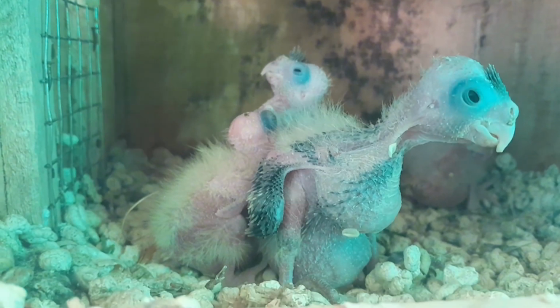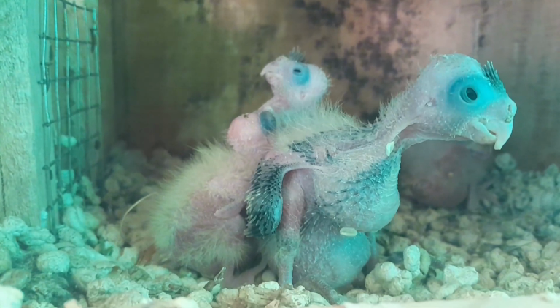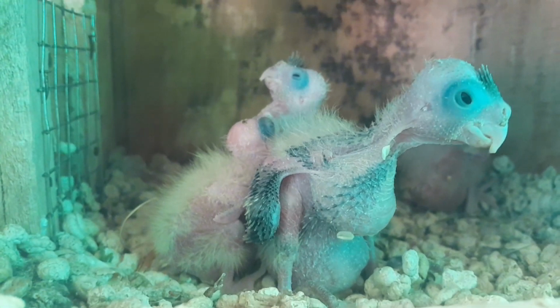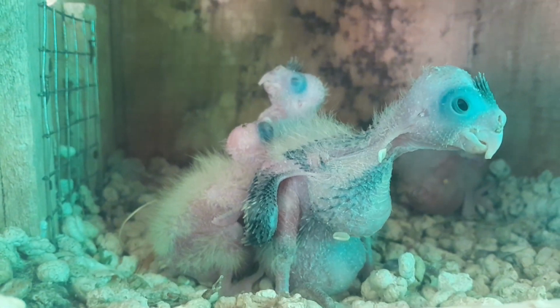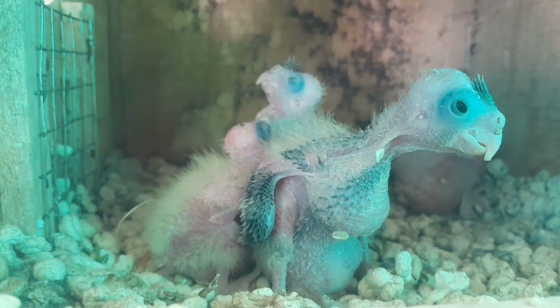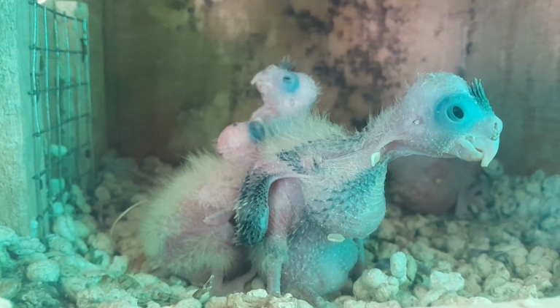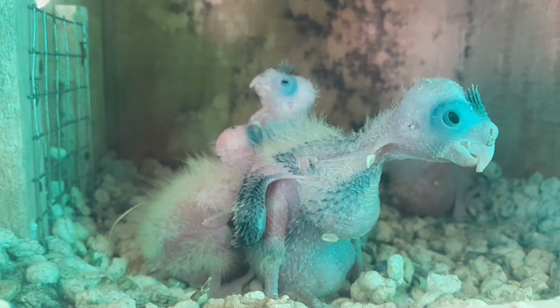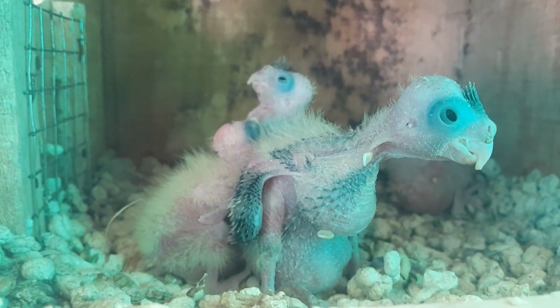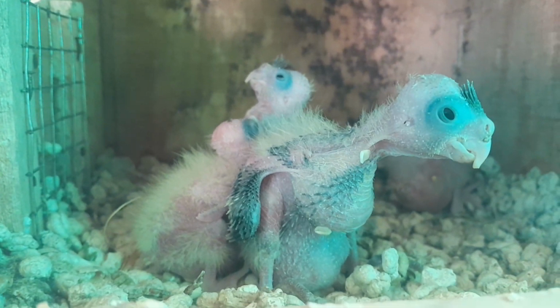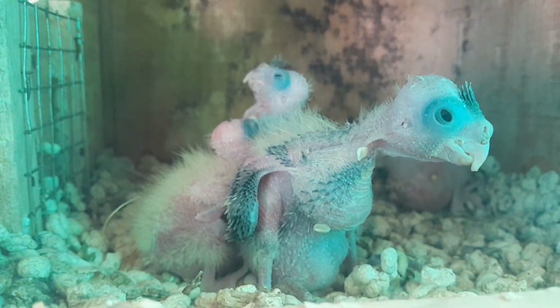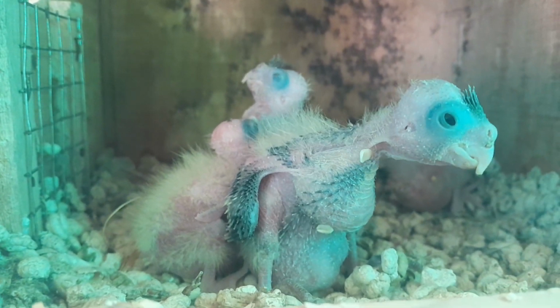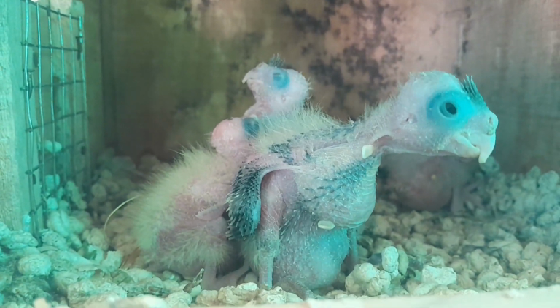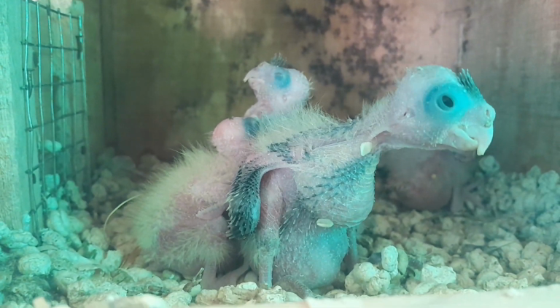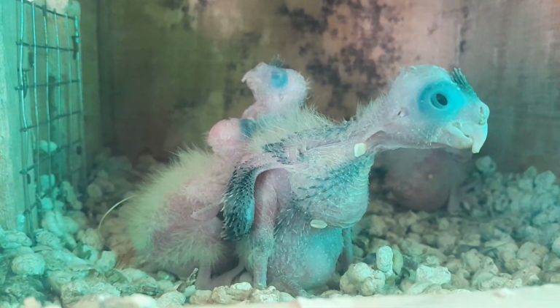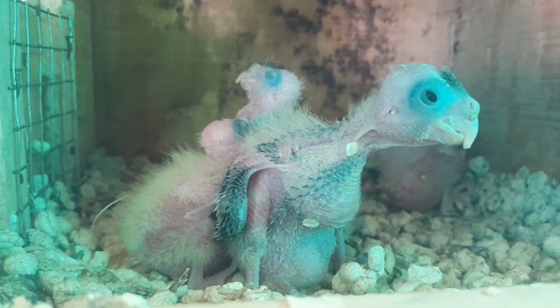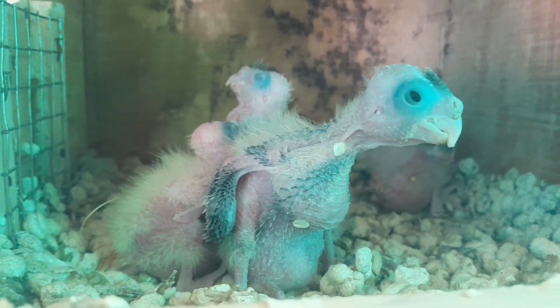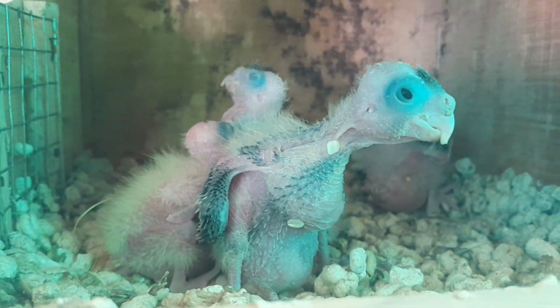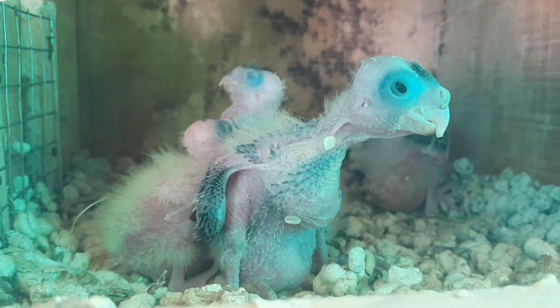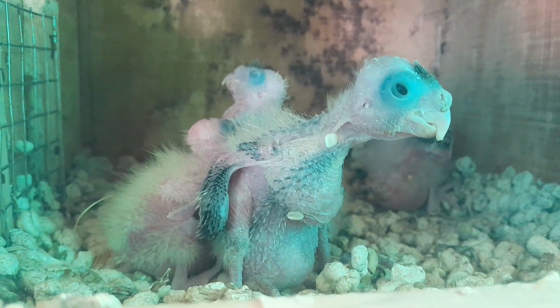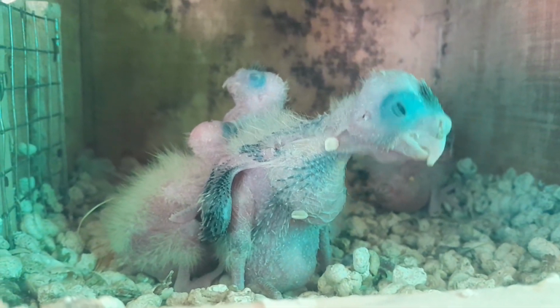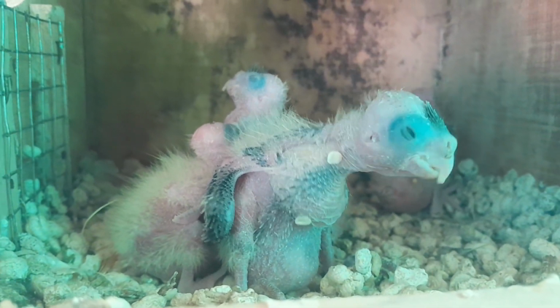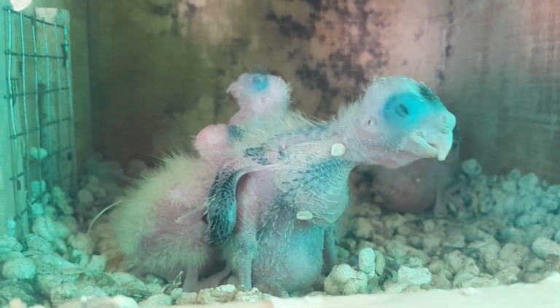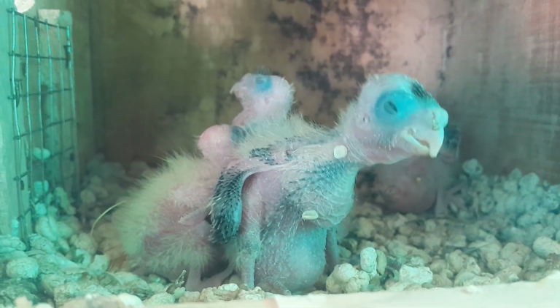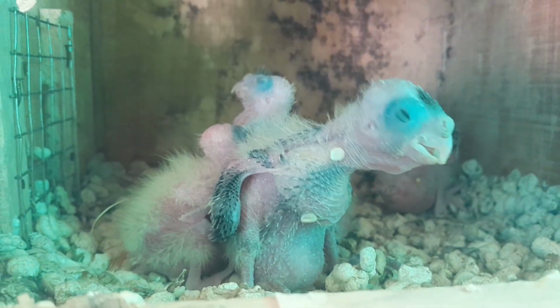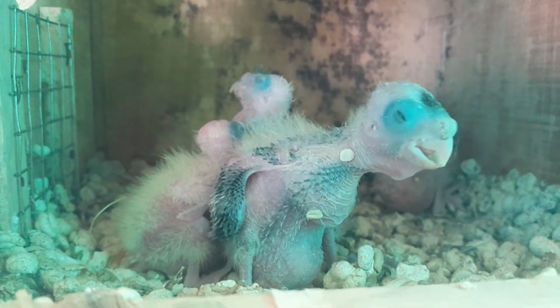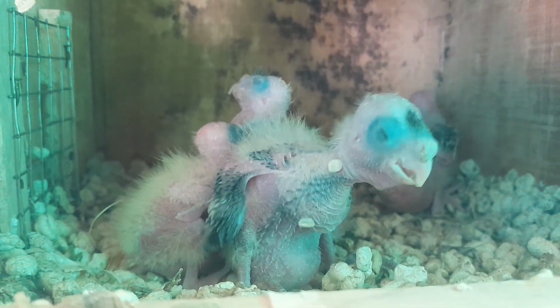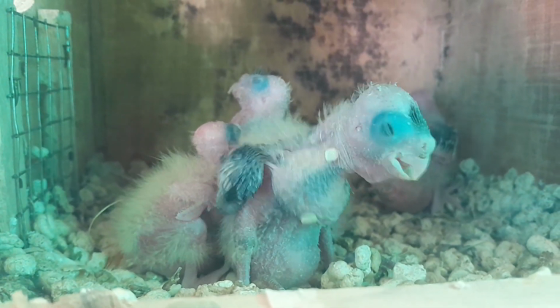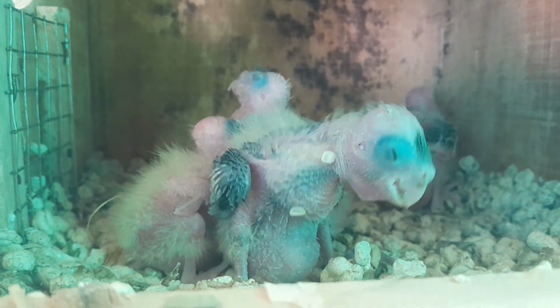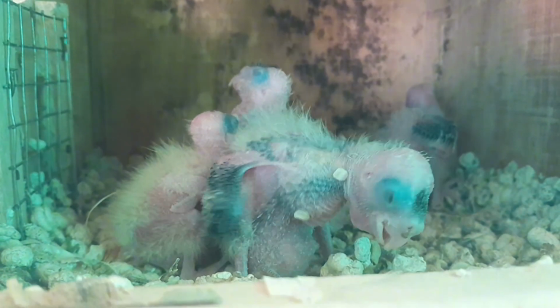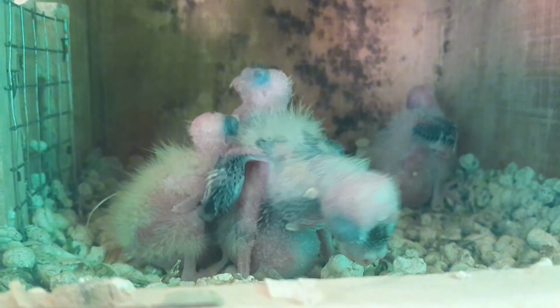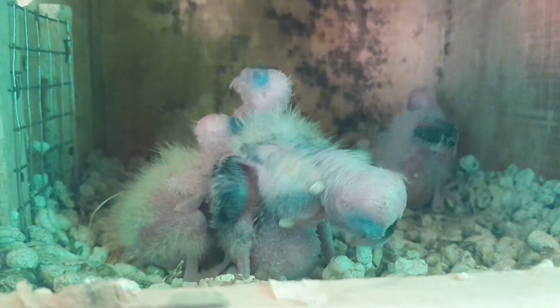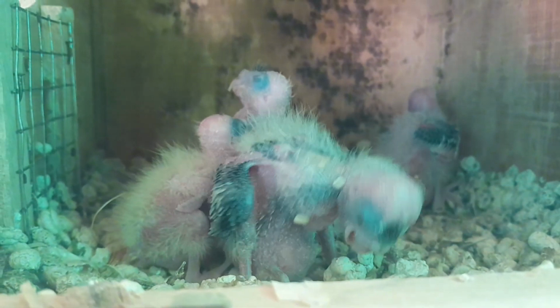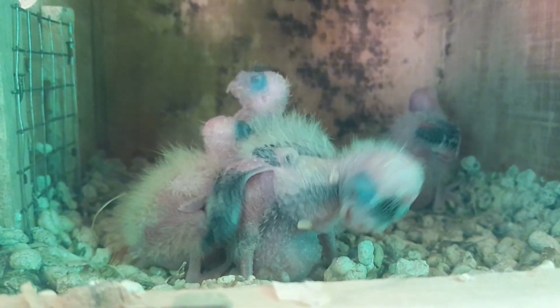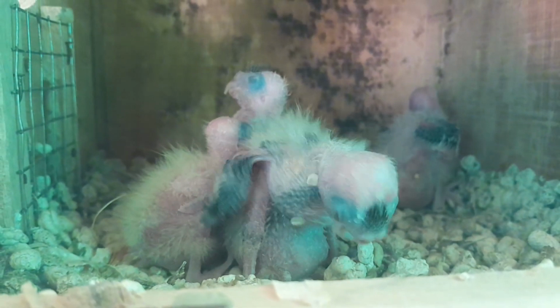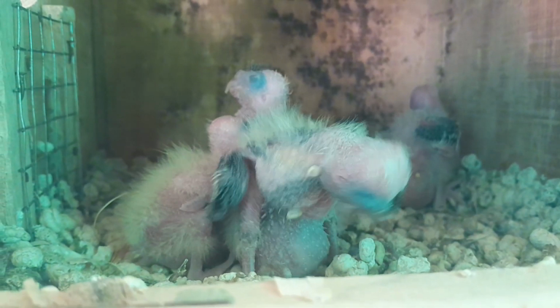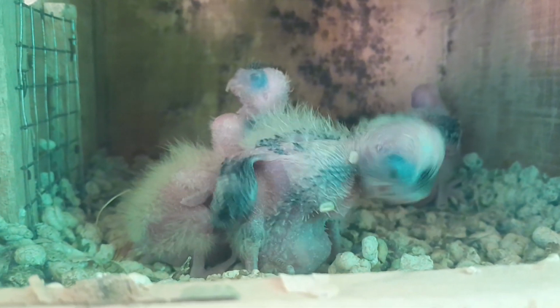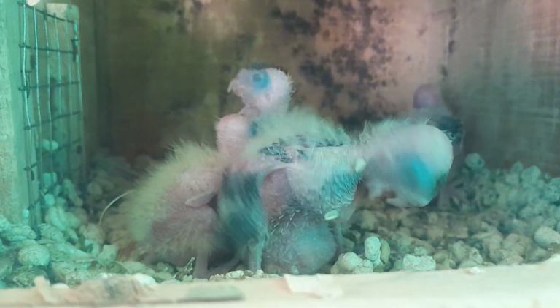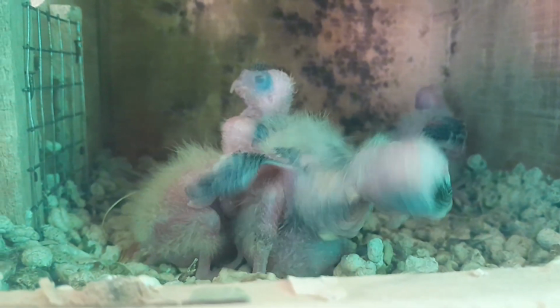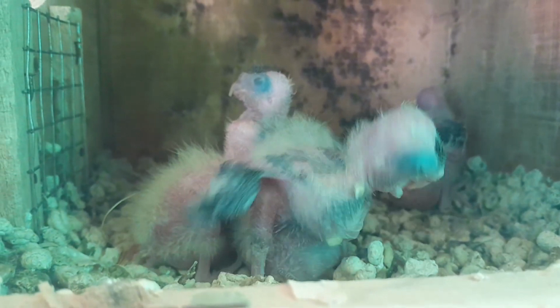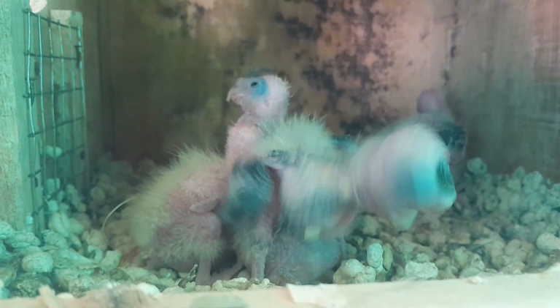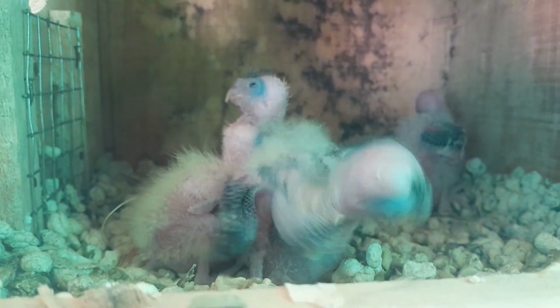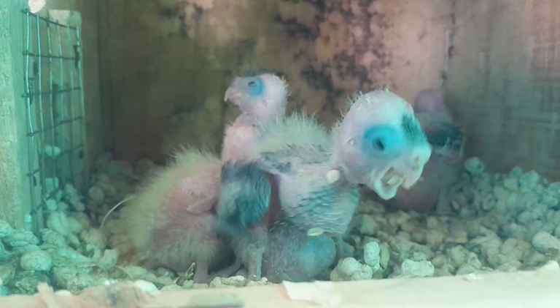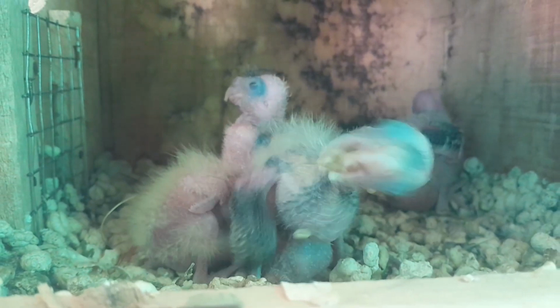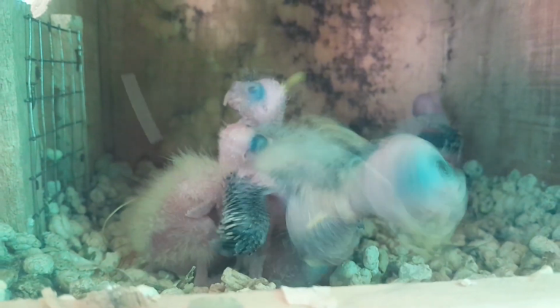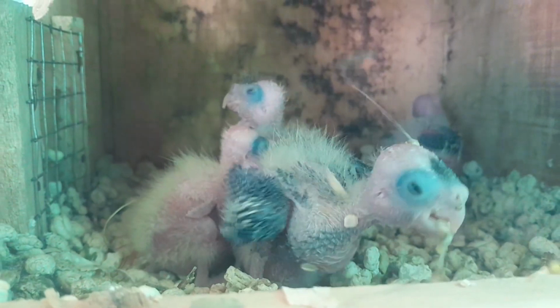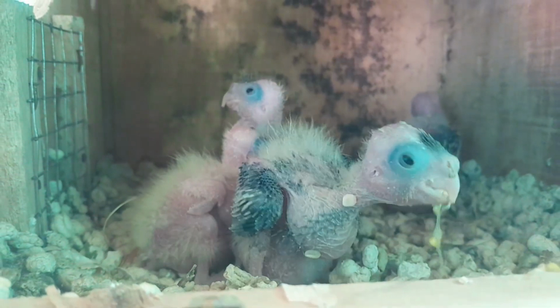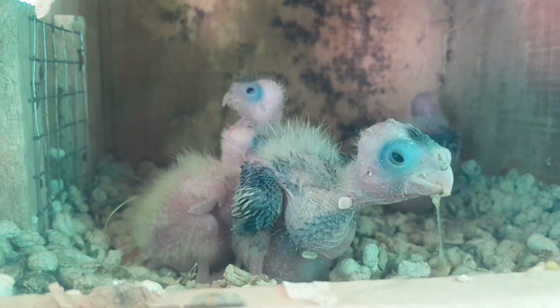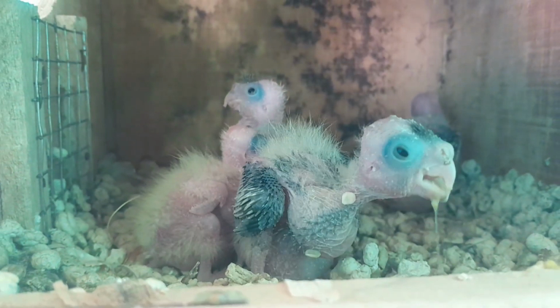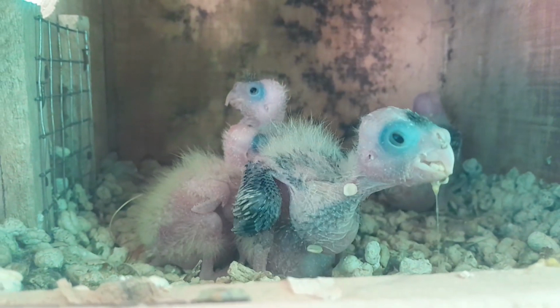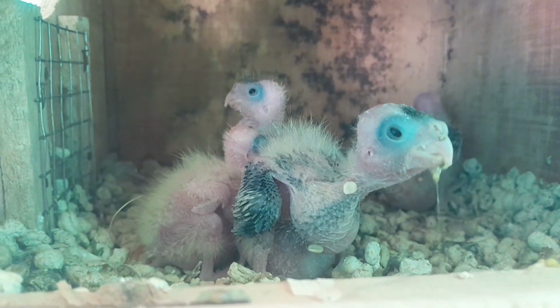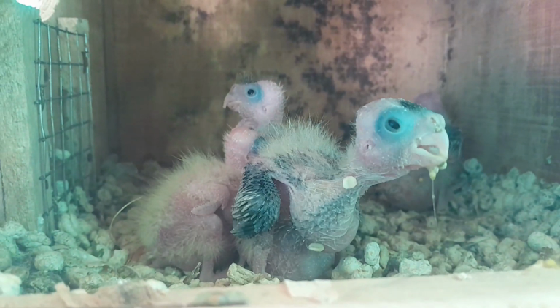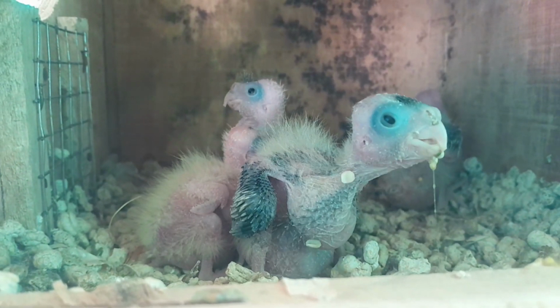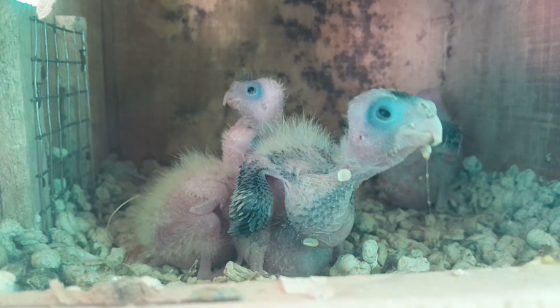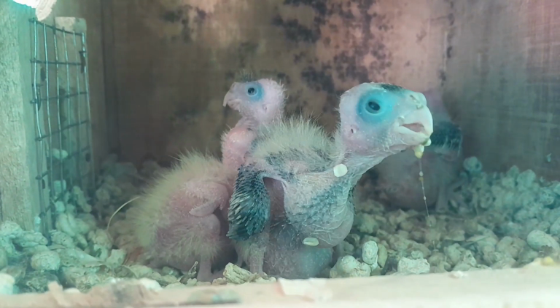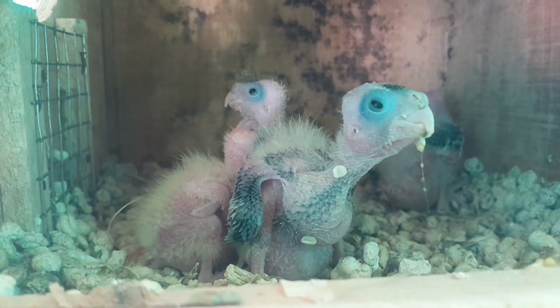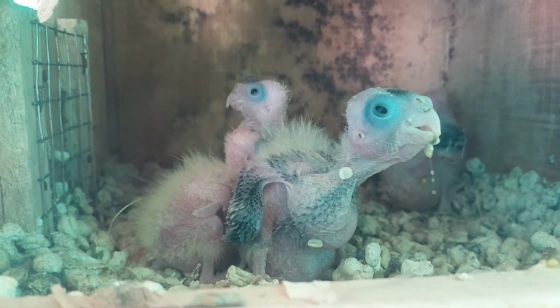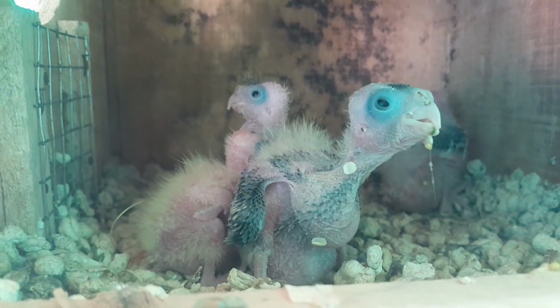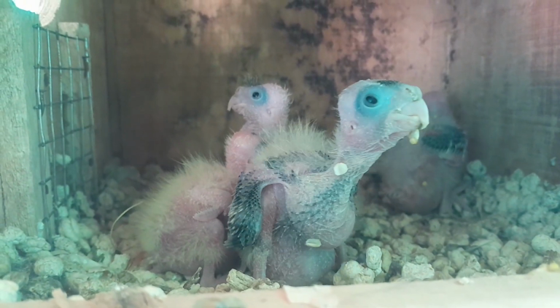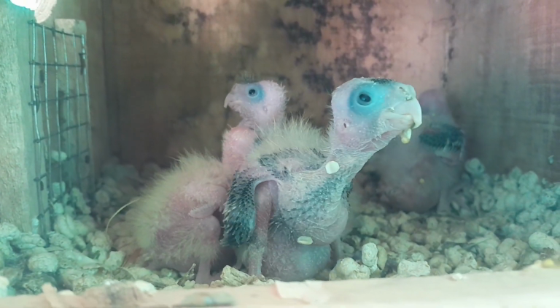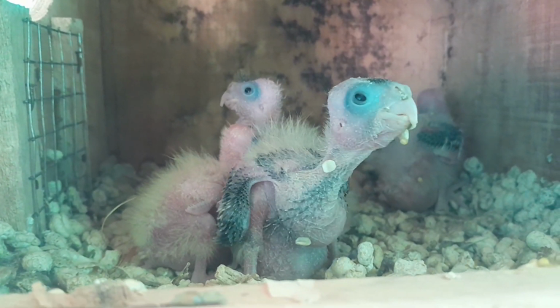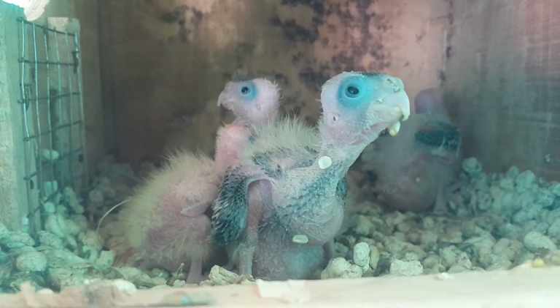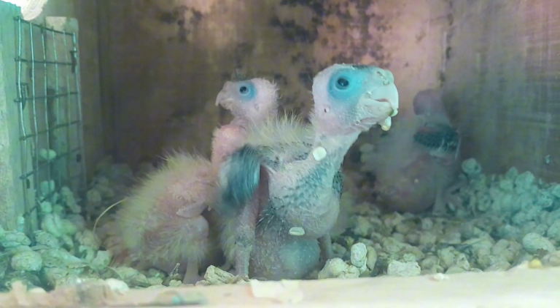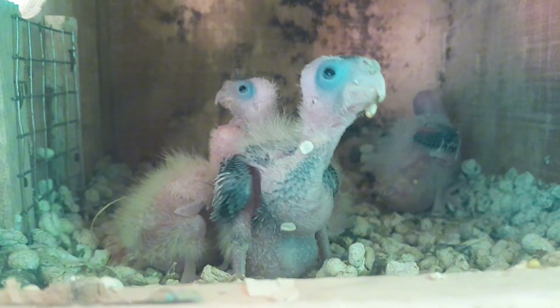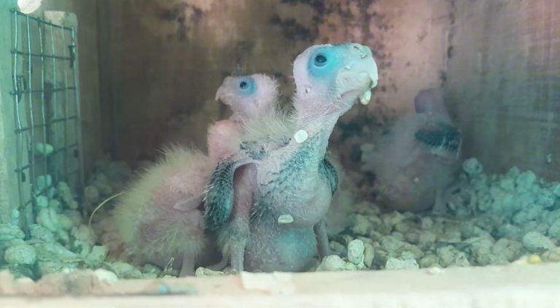Spend time daily with your cockatiel, interacting with them through talking, playing, and training to strengthen the bond and prevent loneliness.